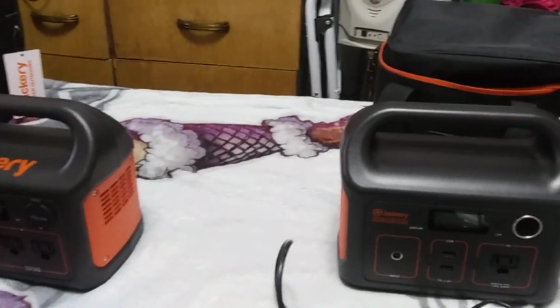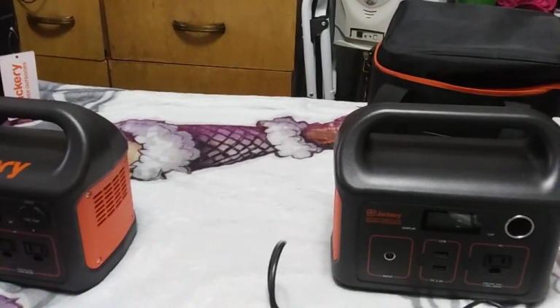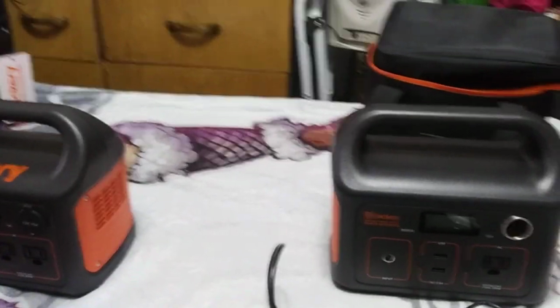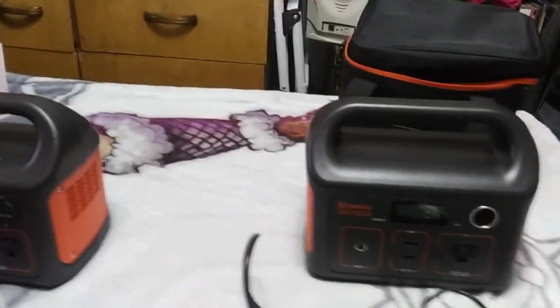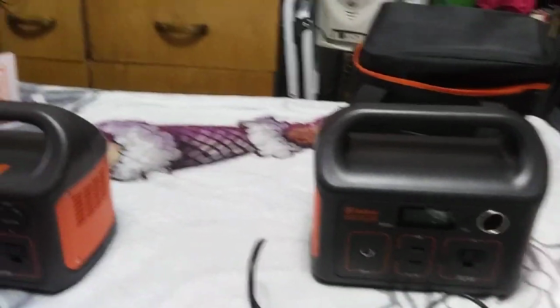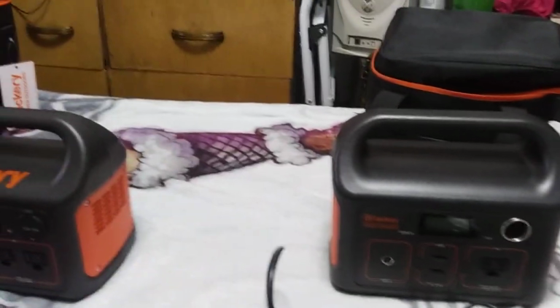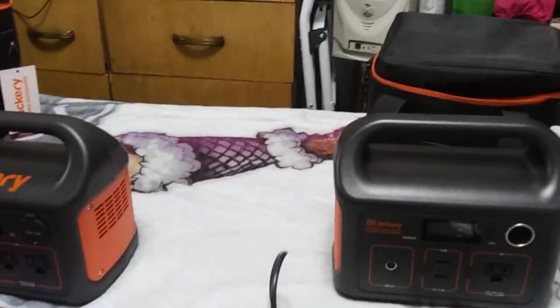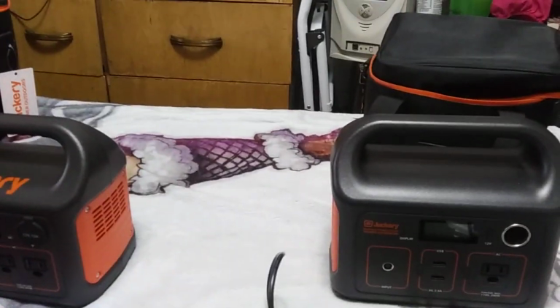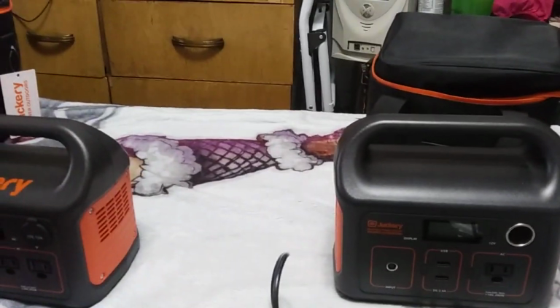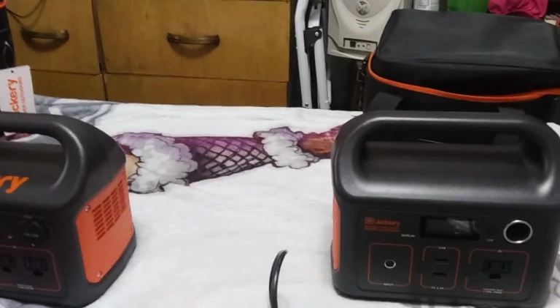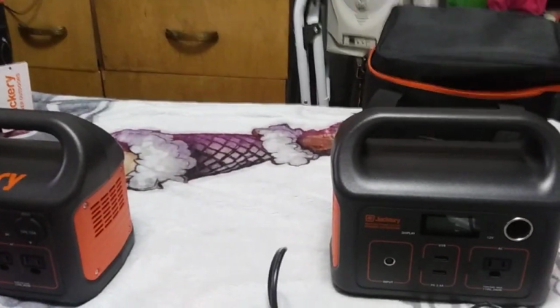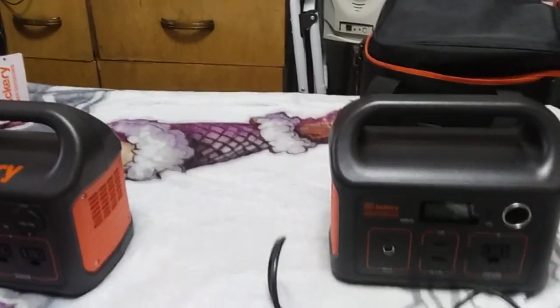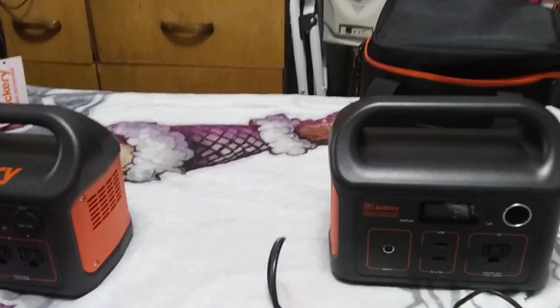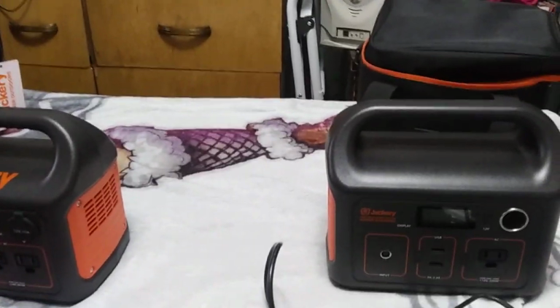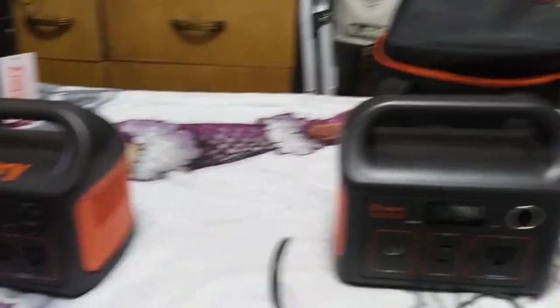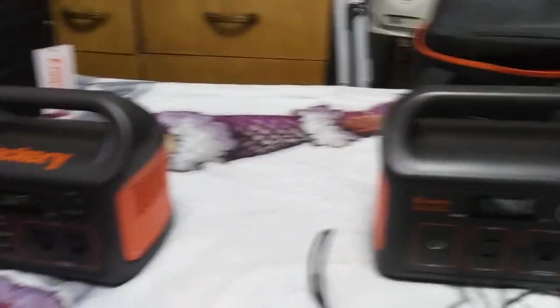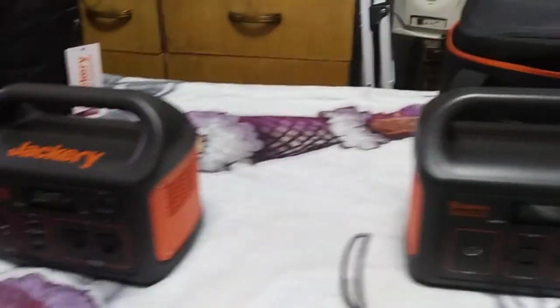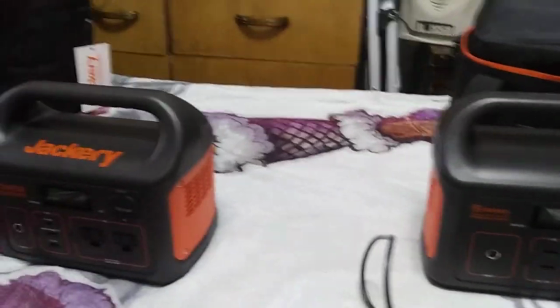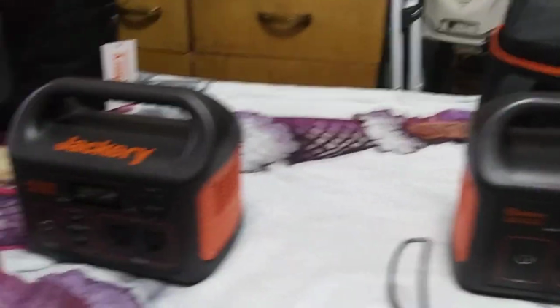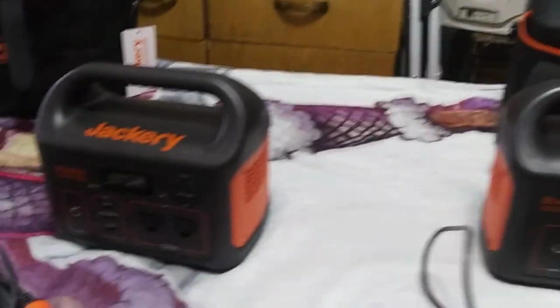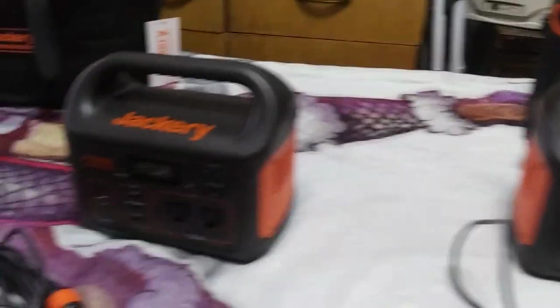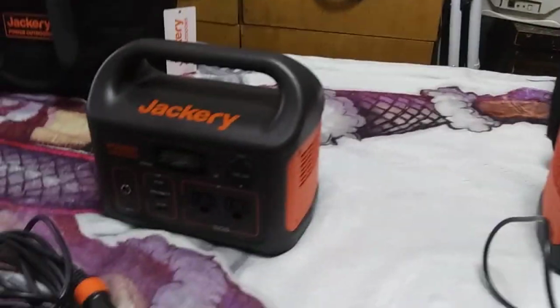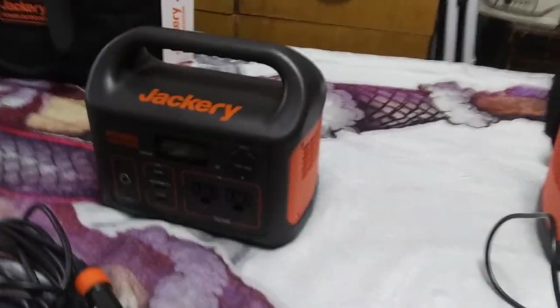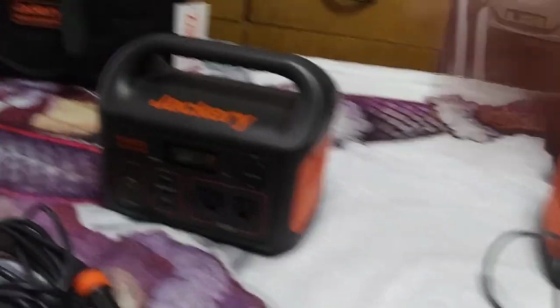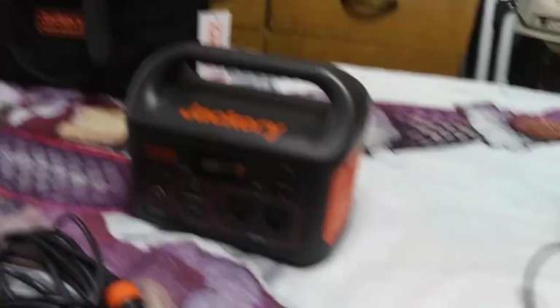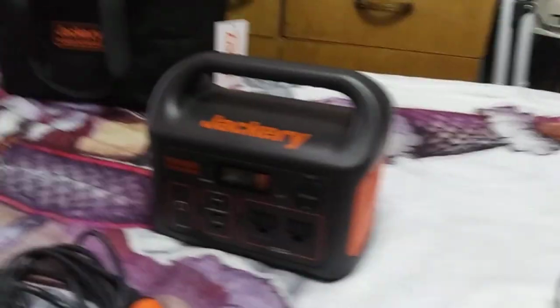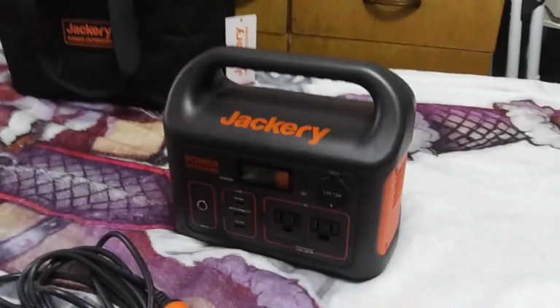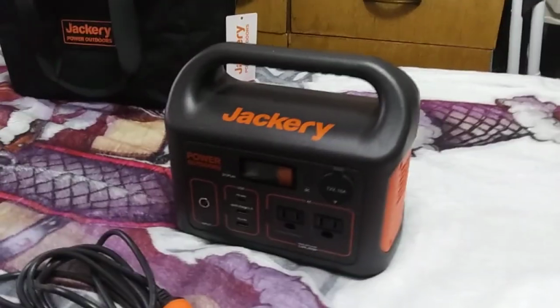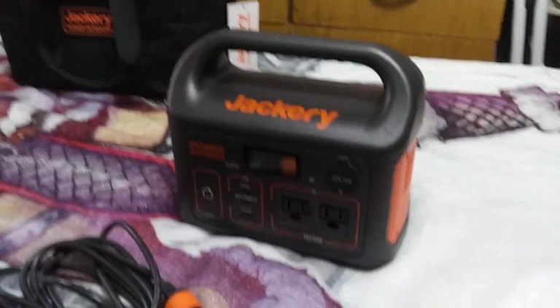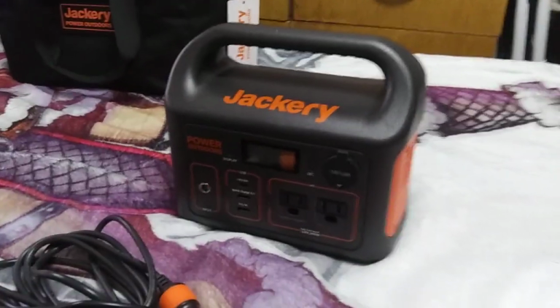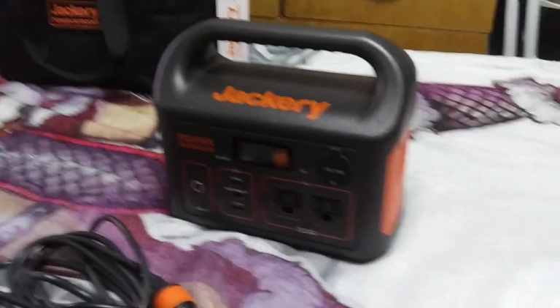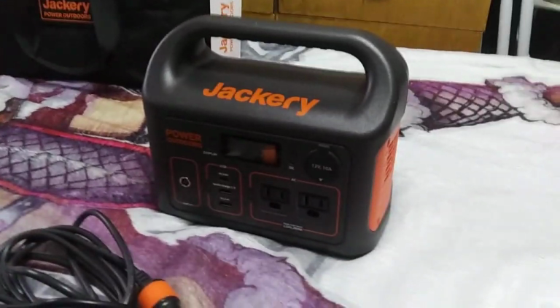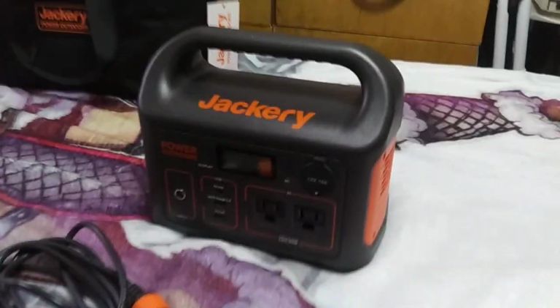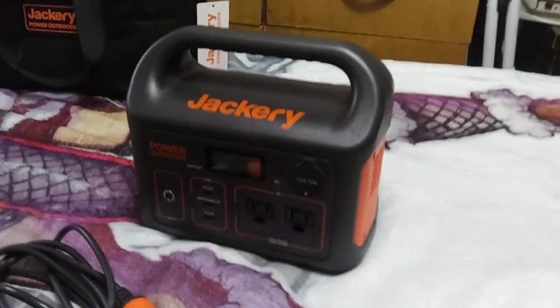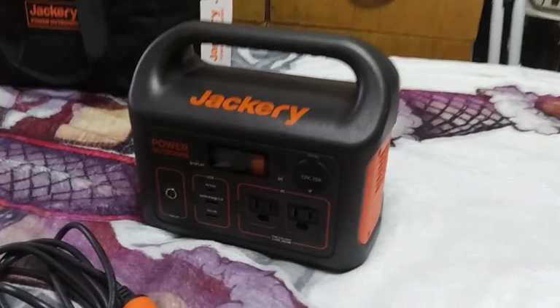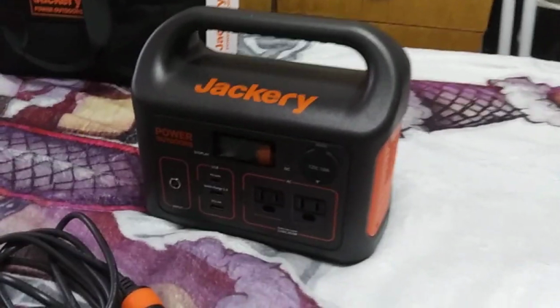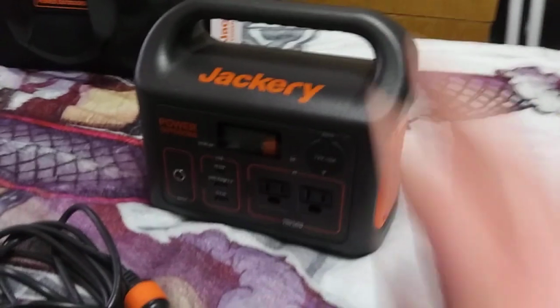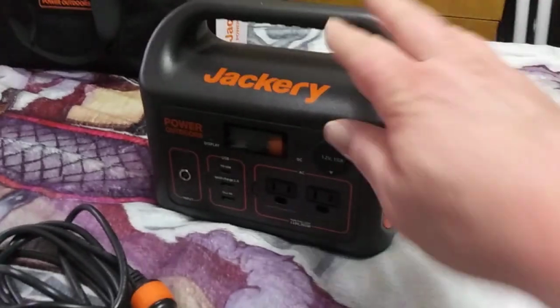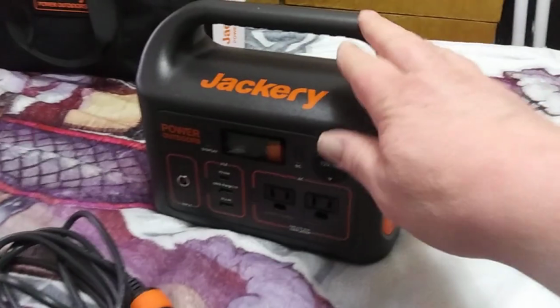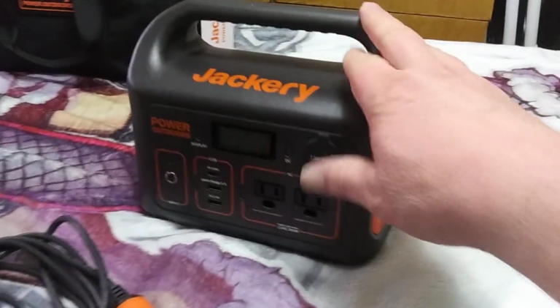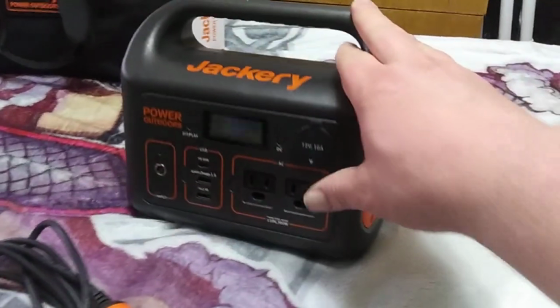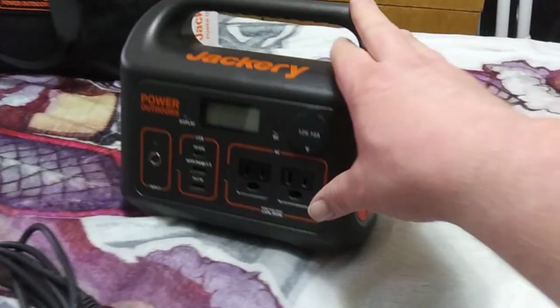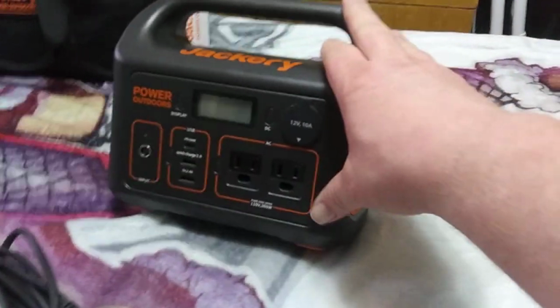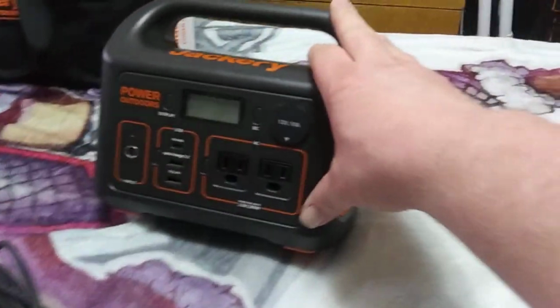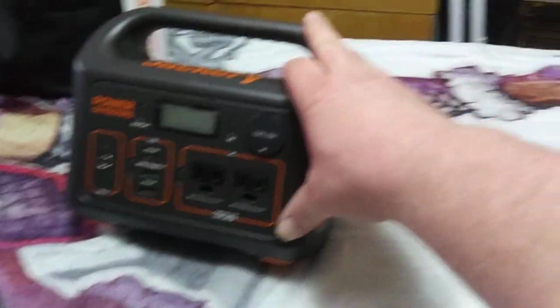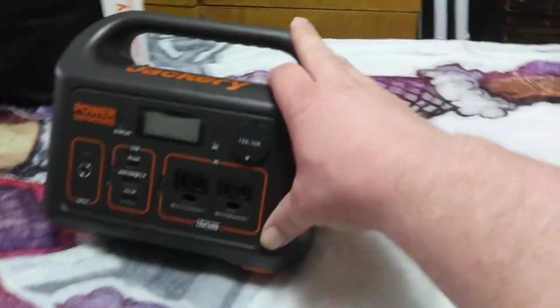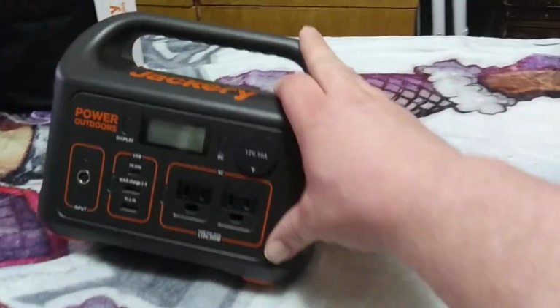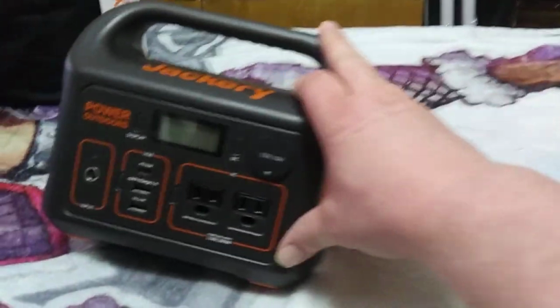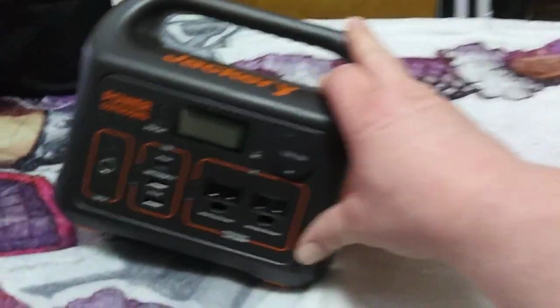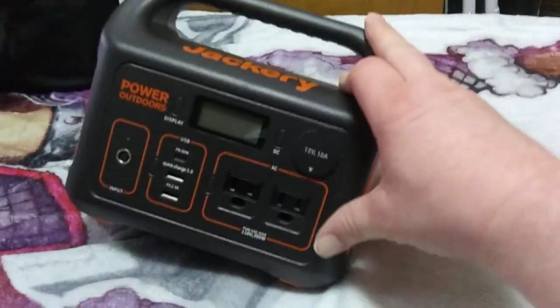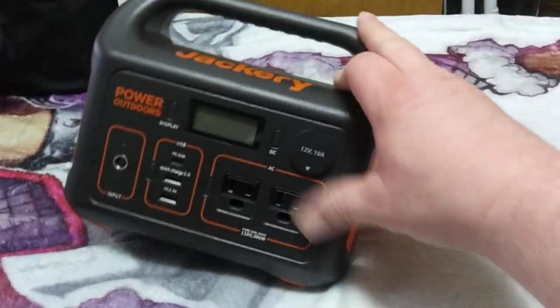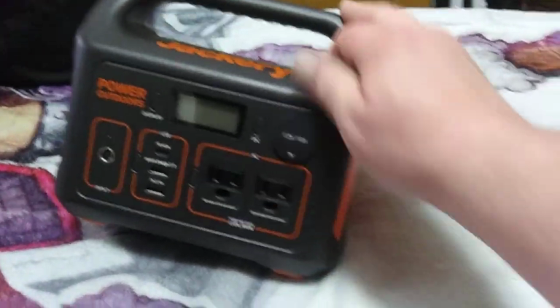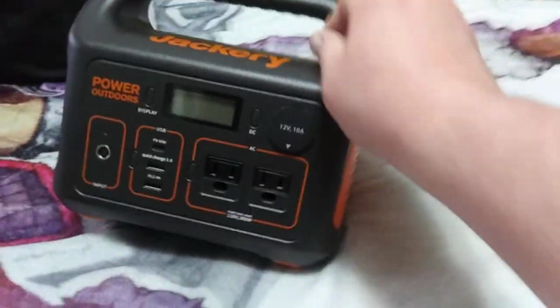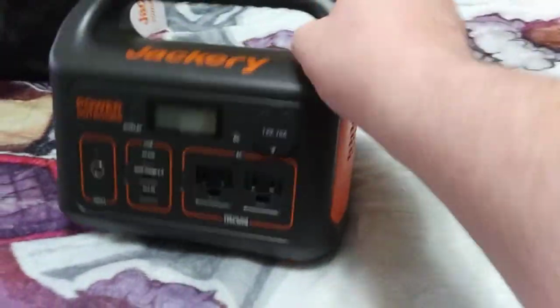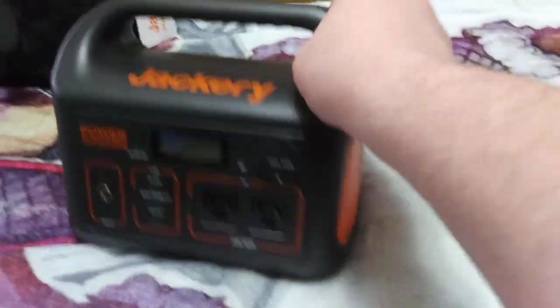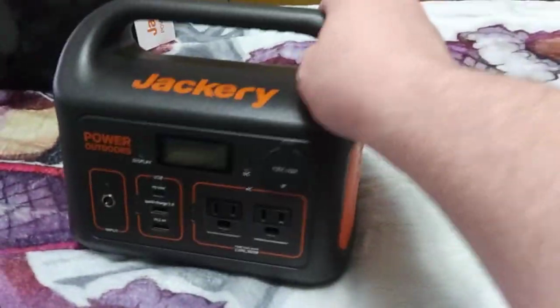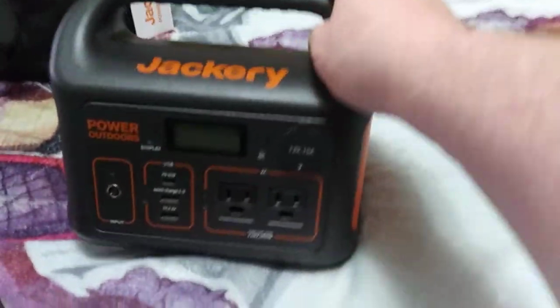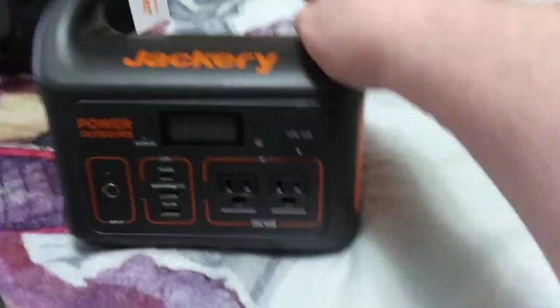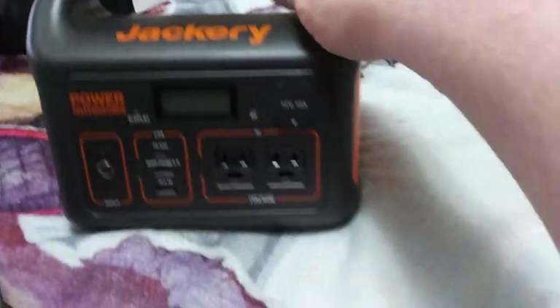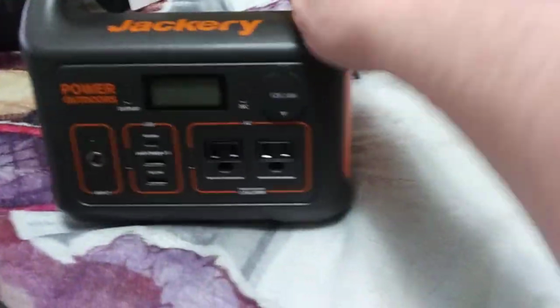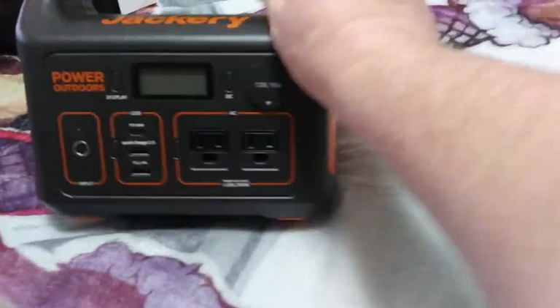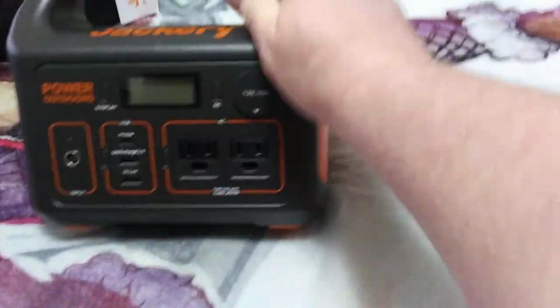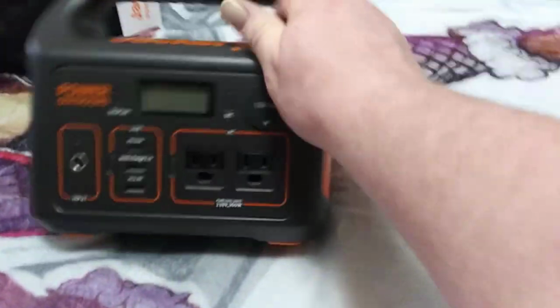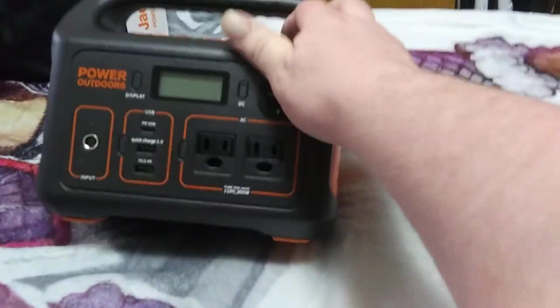Welcome to the Fat Man 56 channel, and today we're going to be reviewing this Jackery 300.